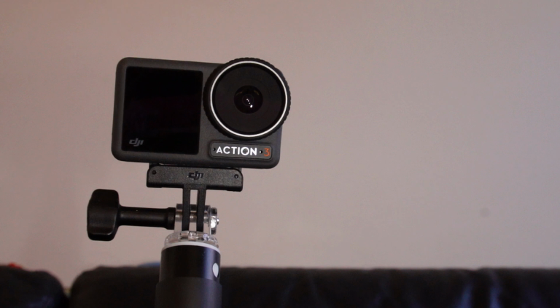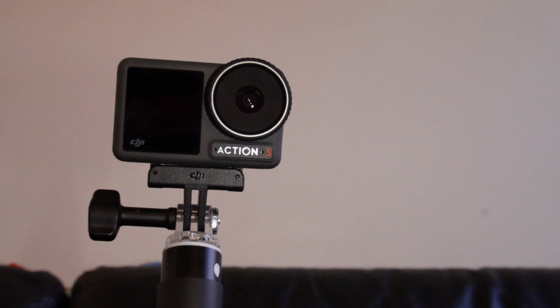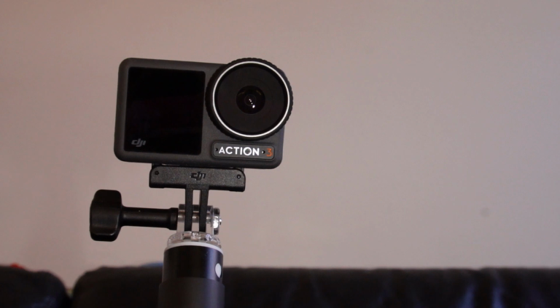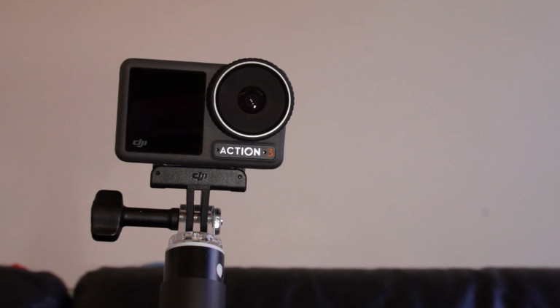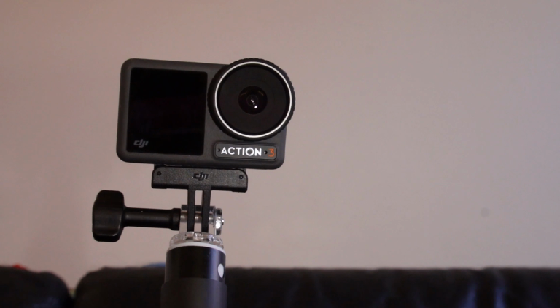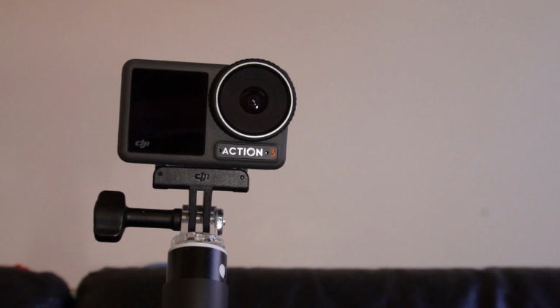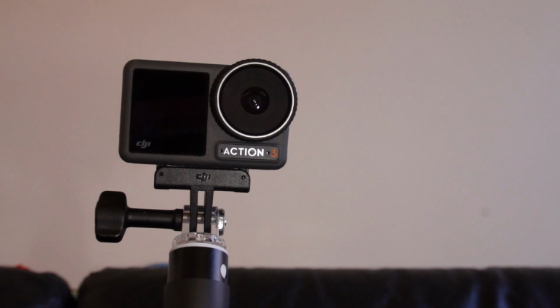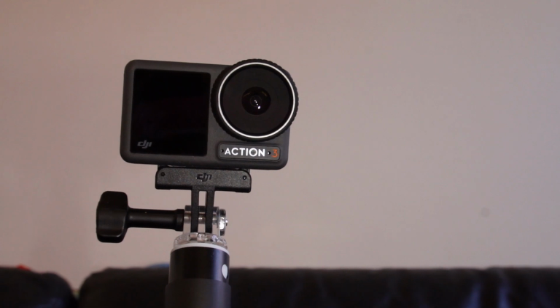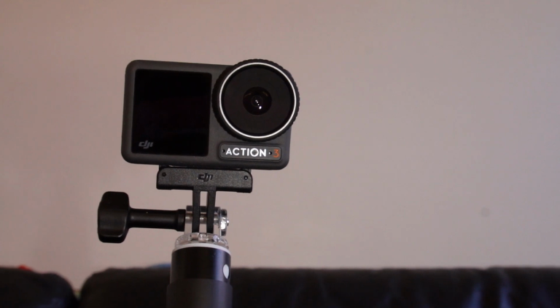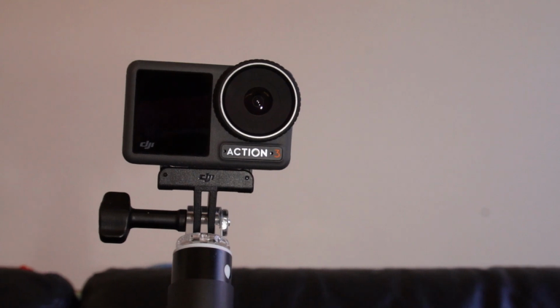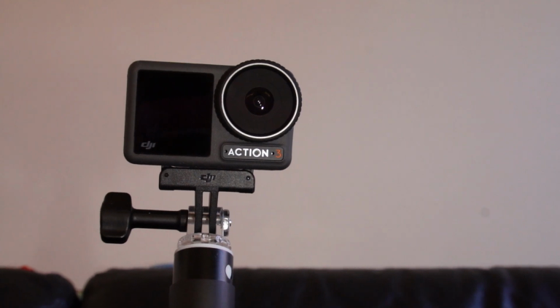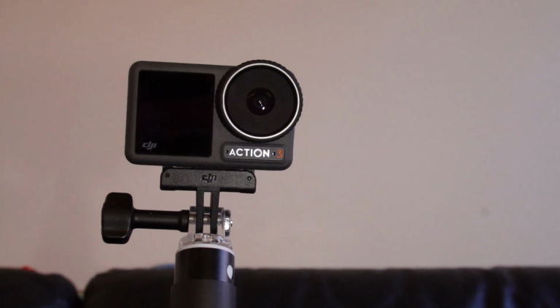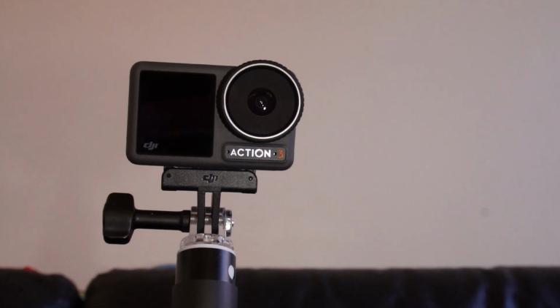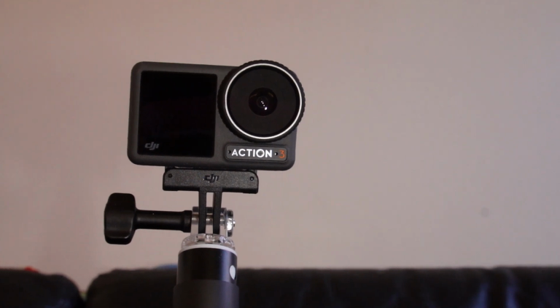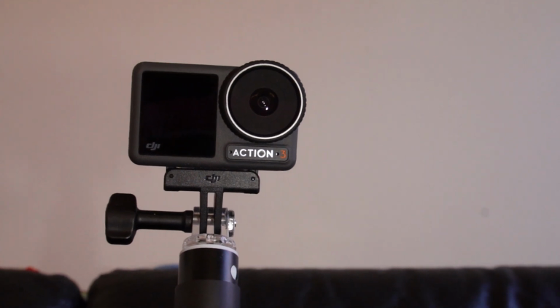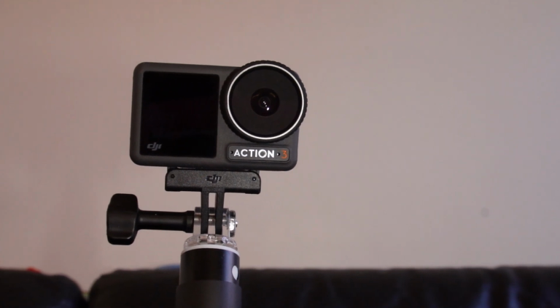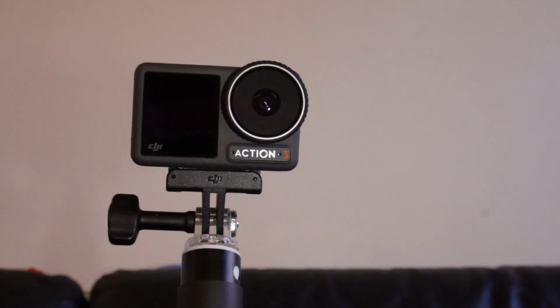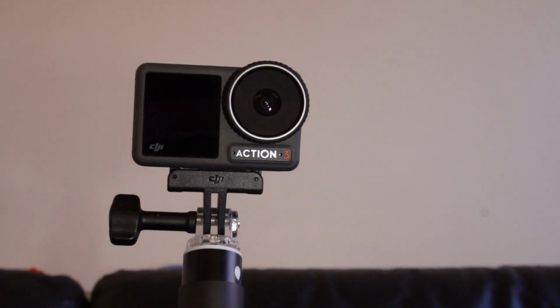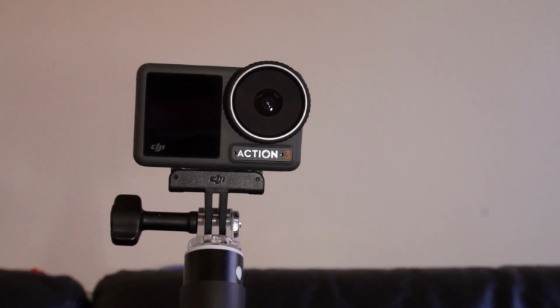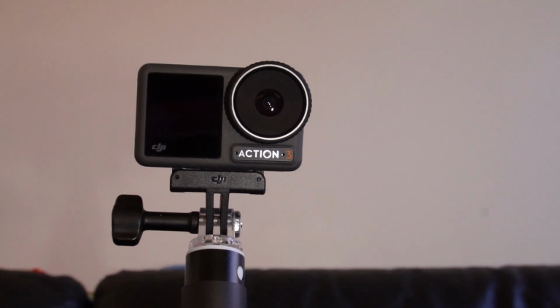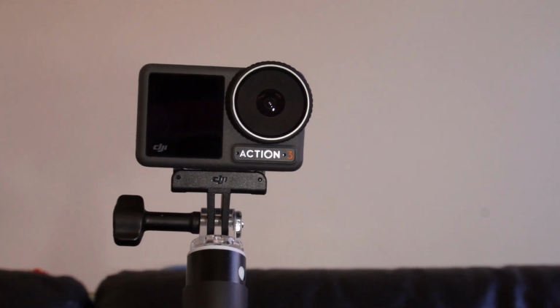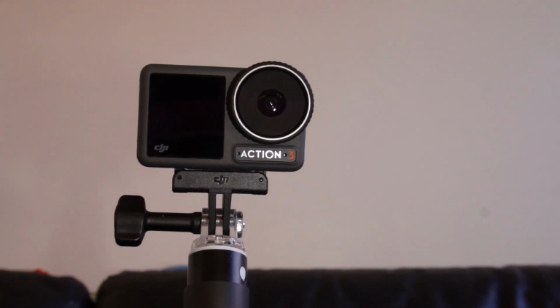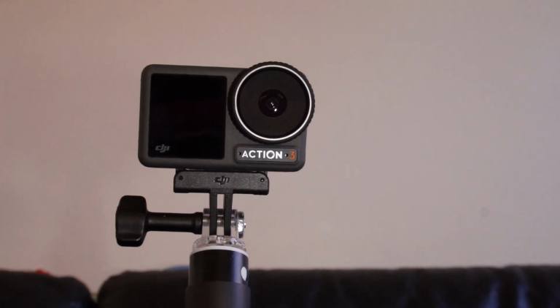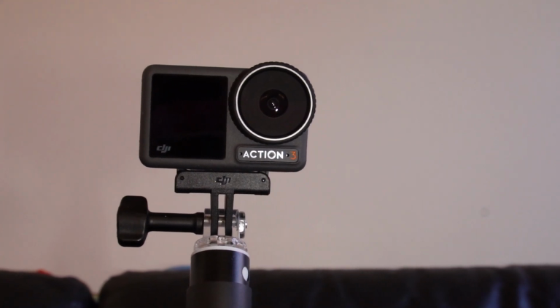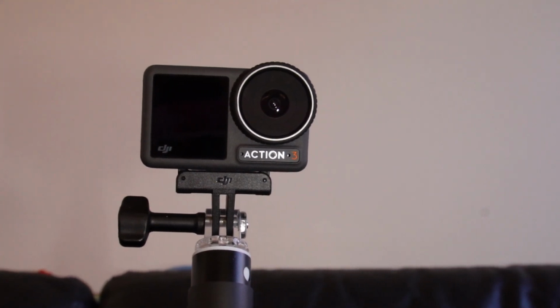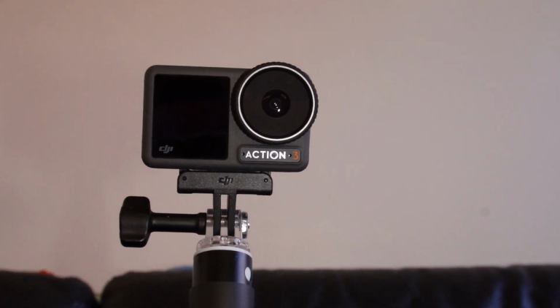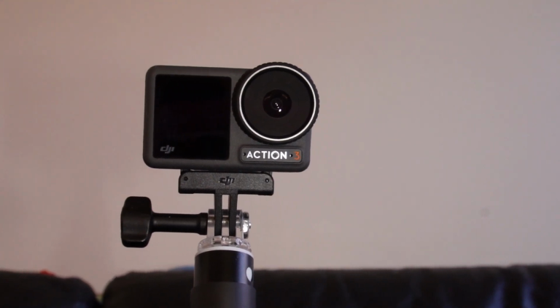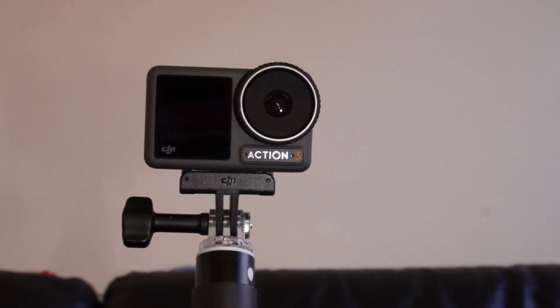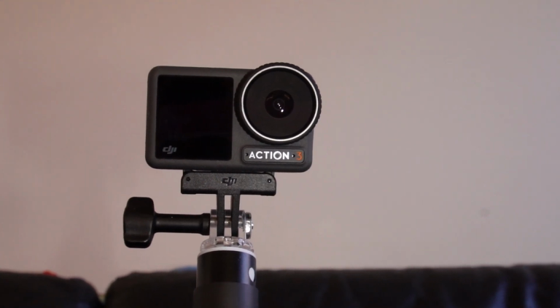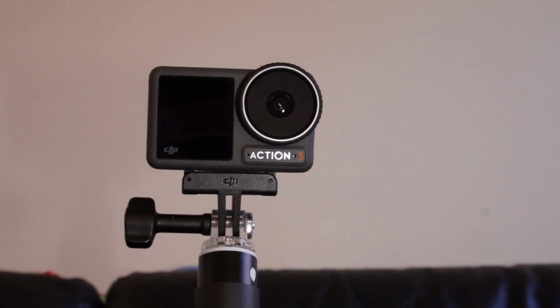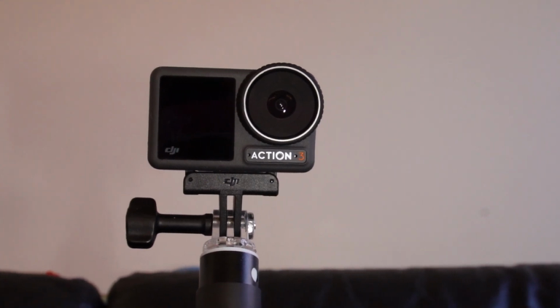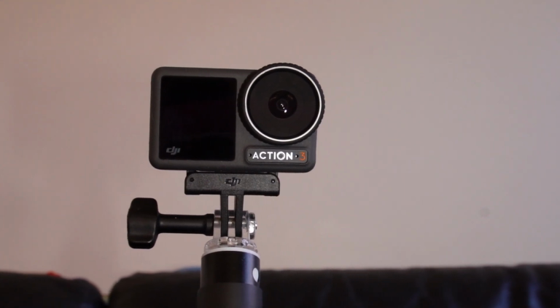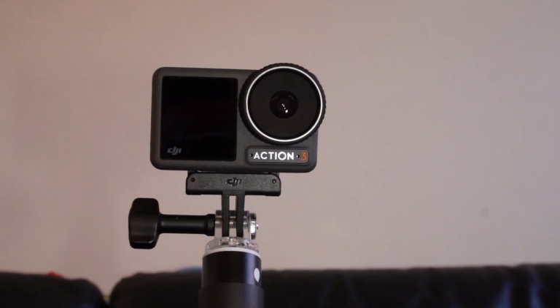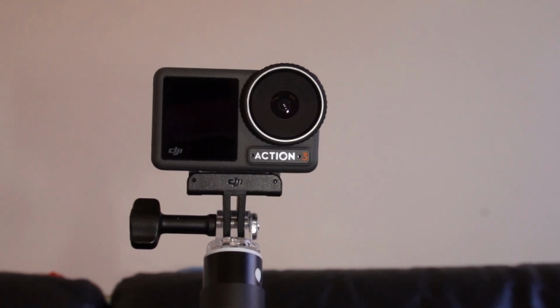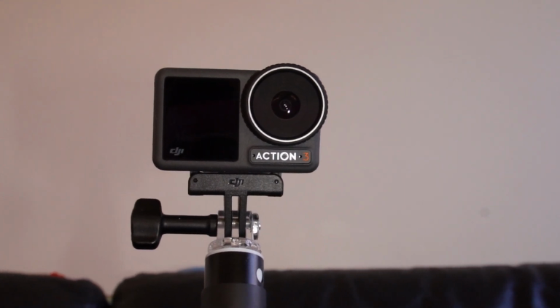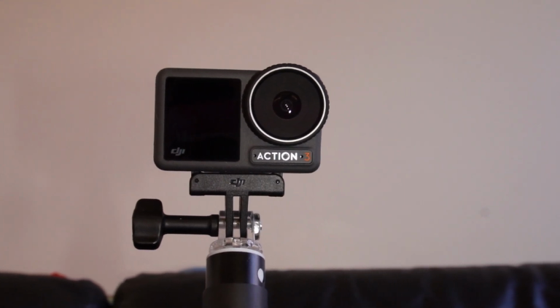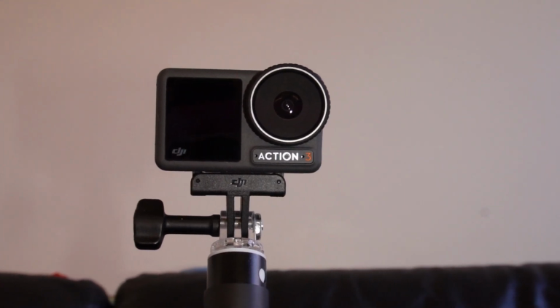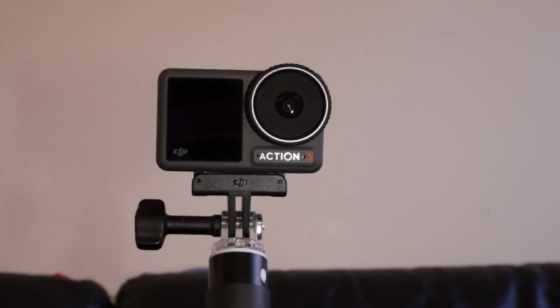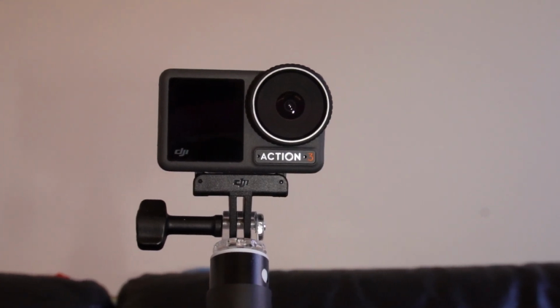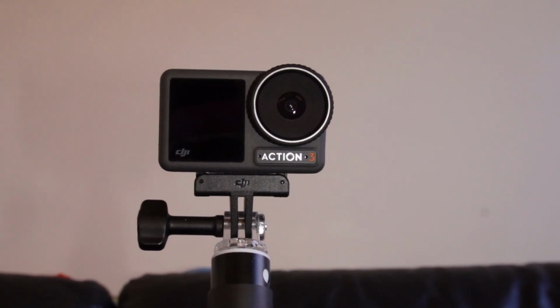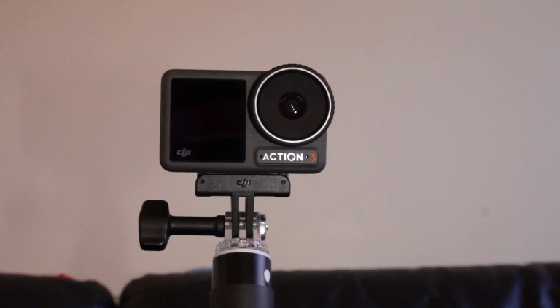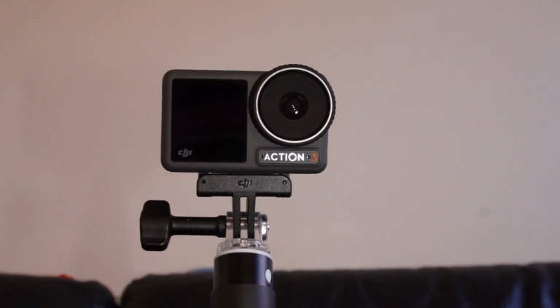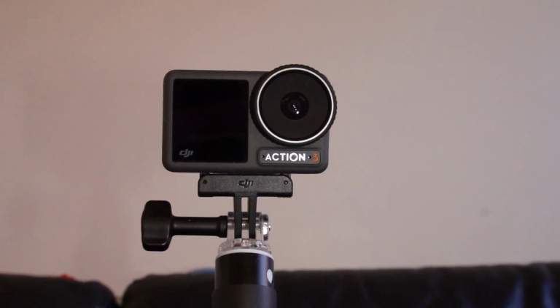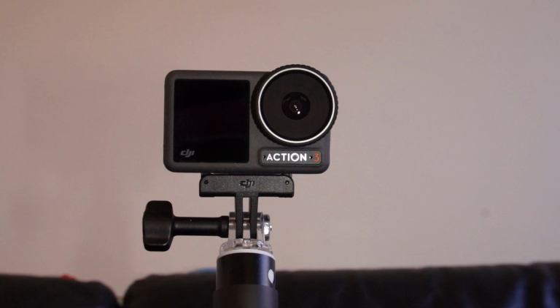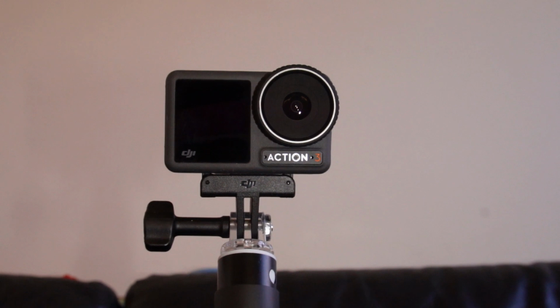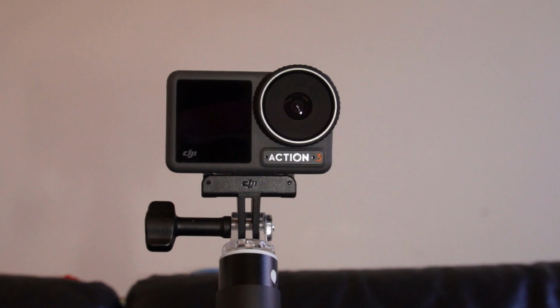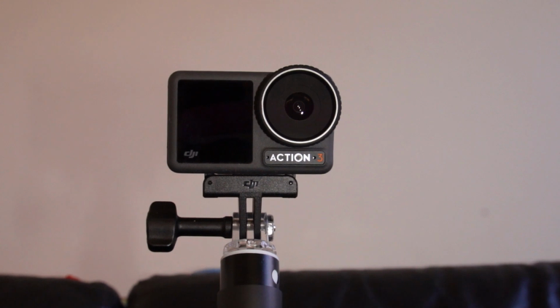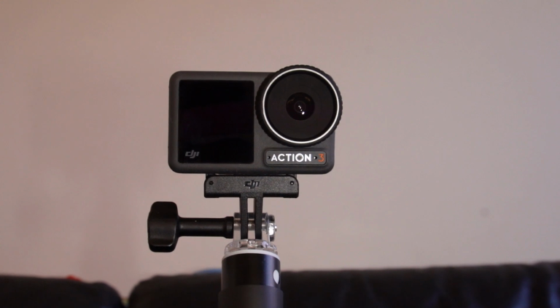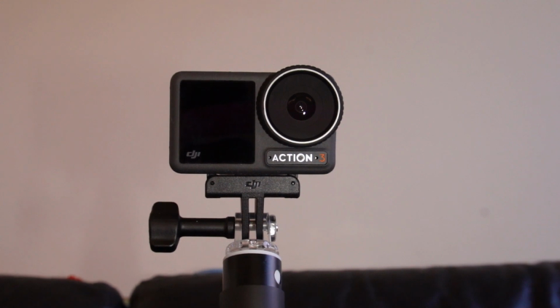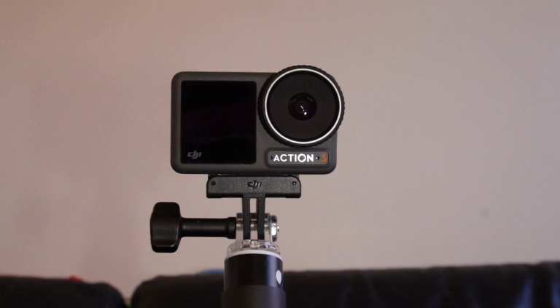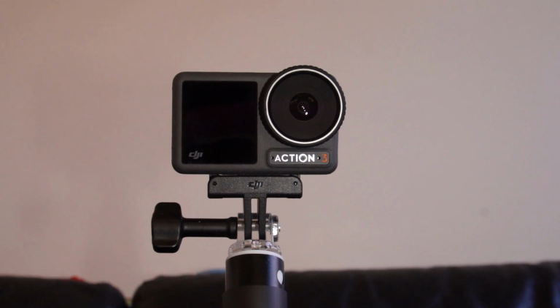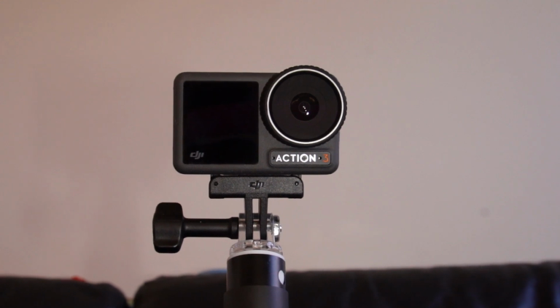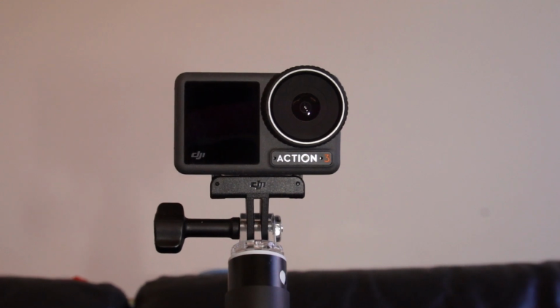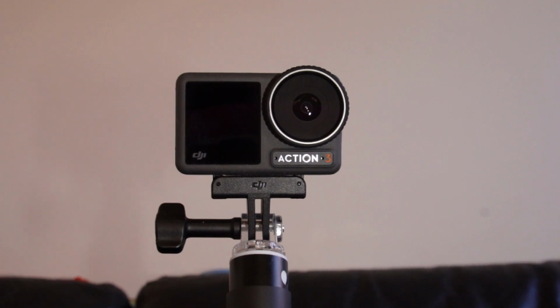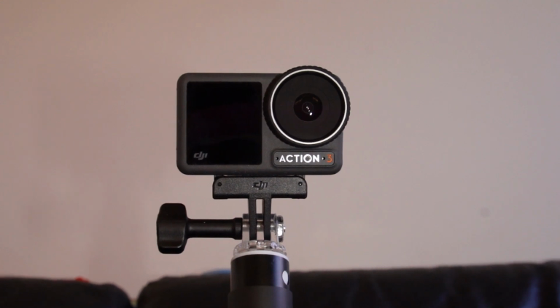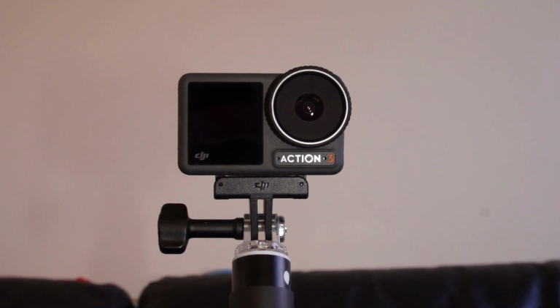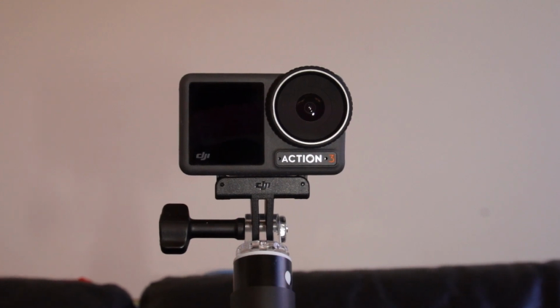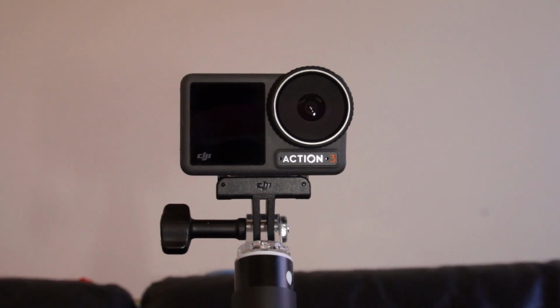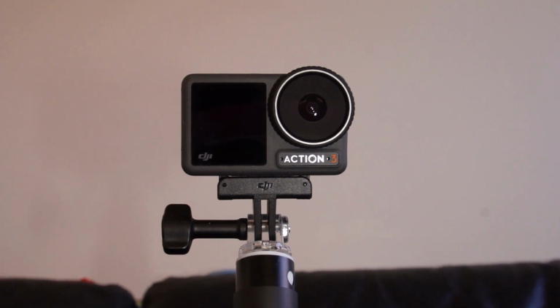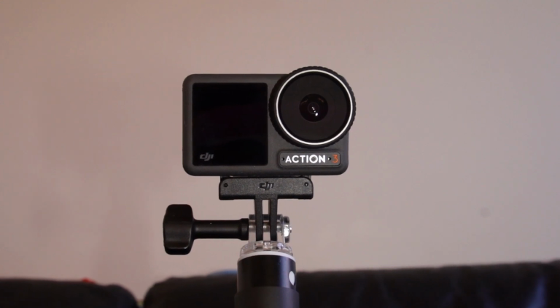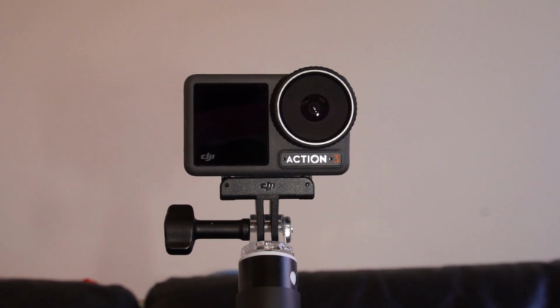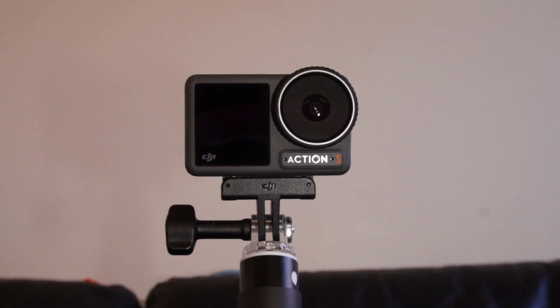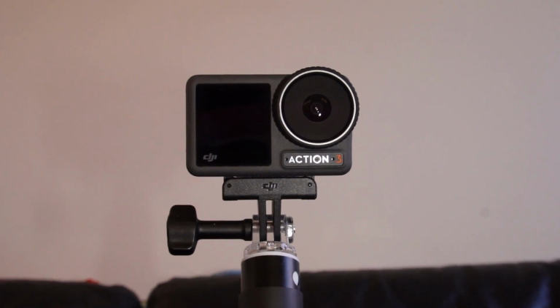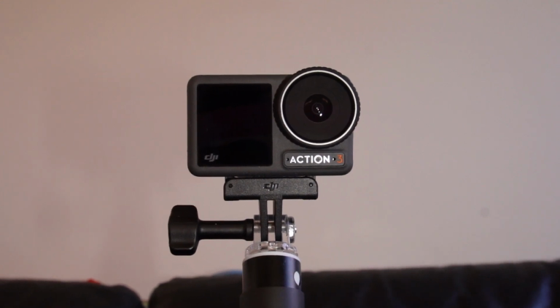This is the Action 3, but the settings I'm going to explain count of course for any other action camera as well.